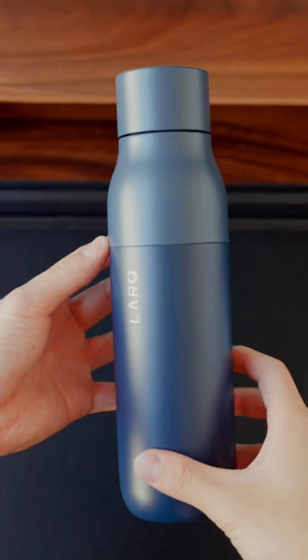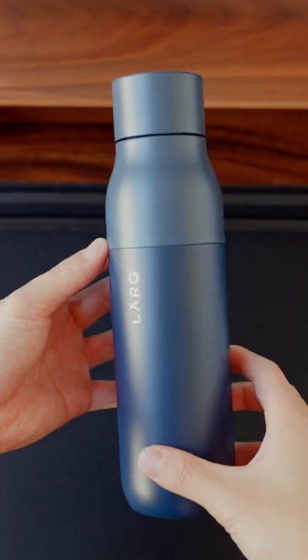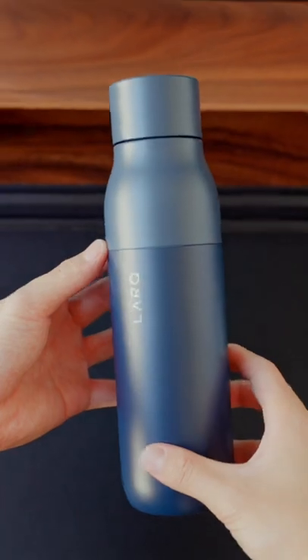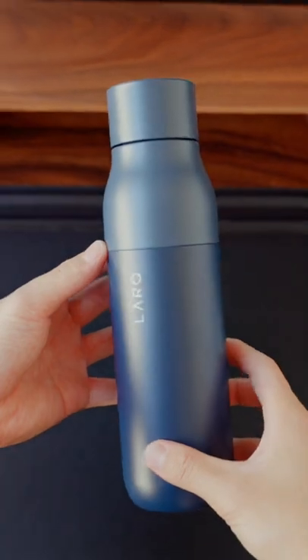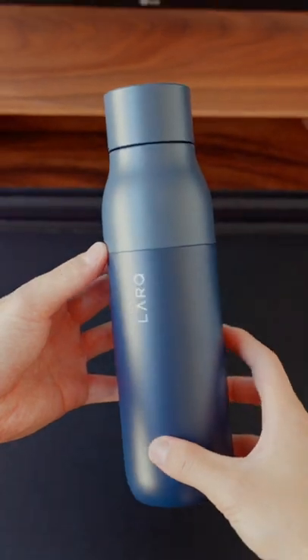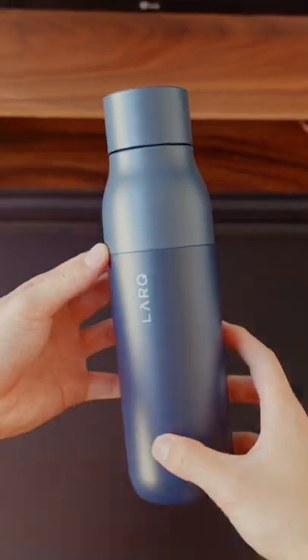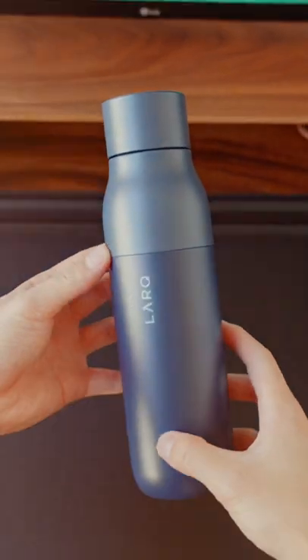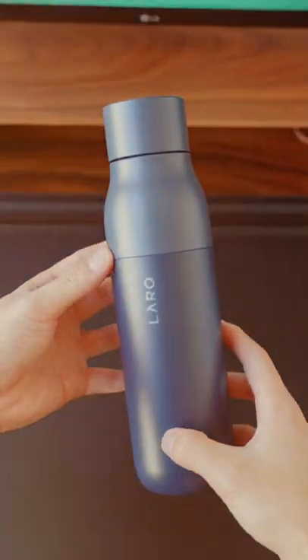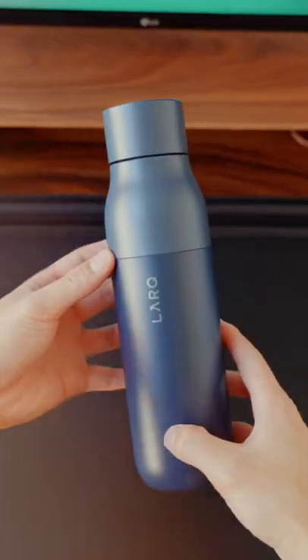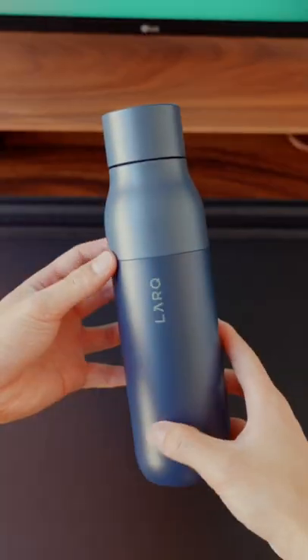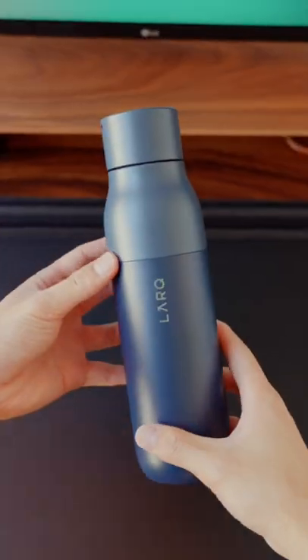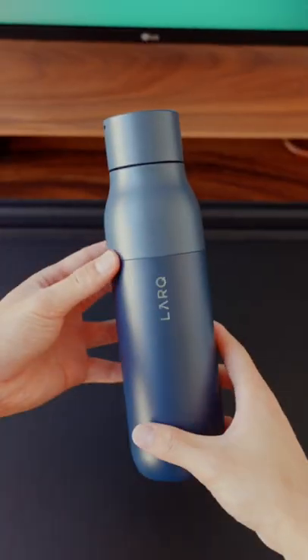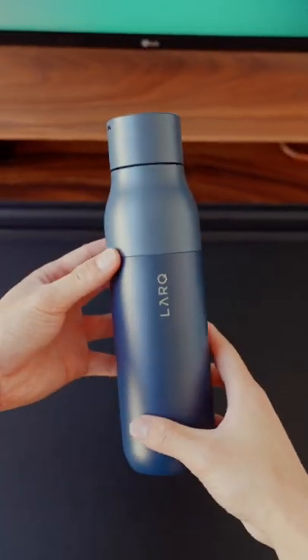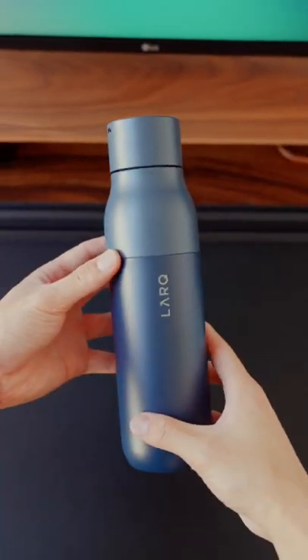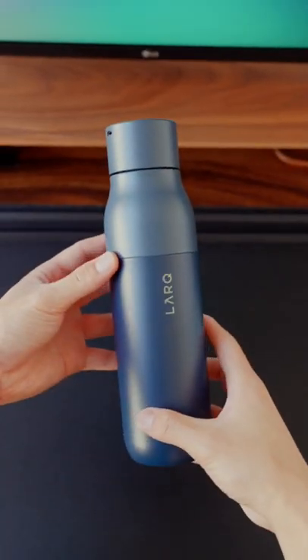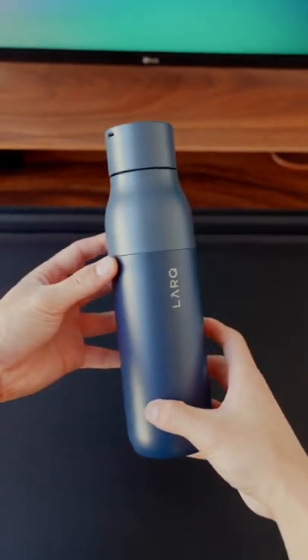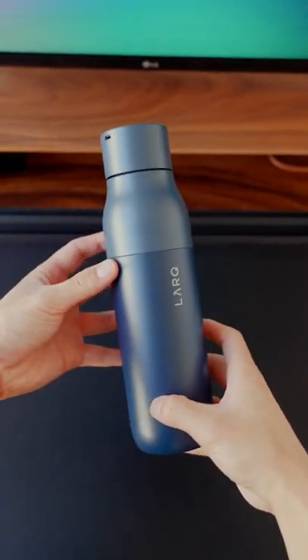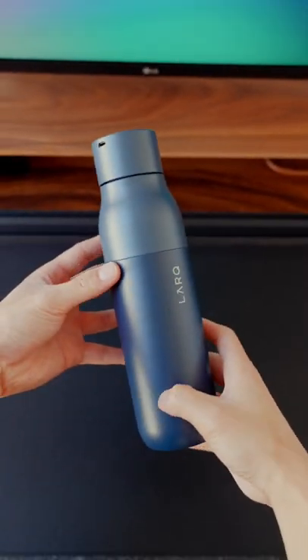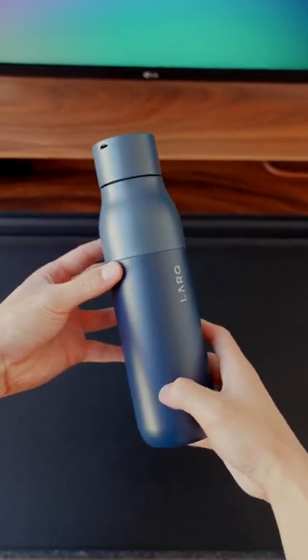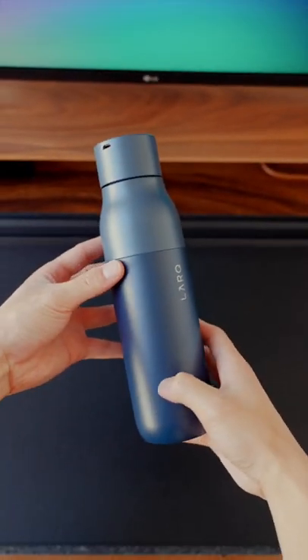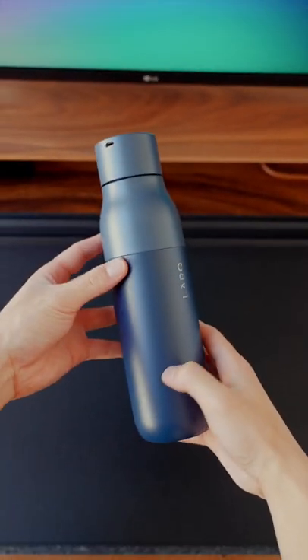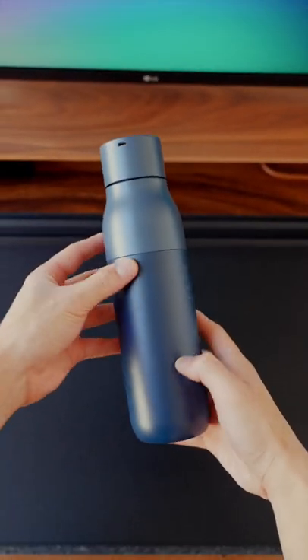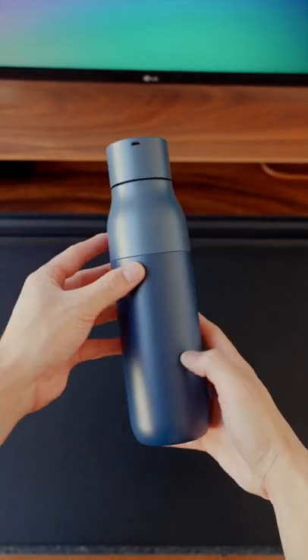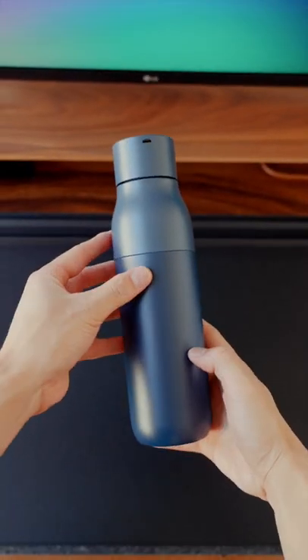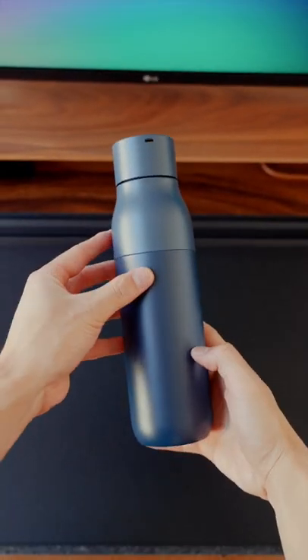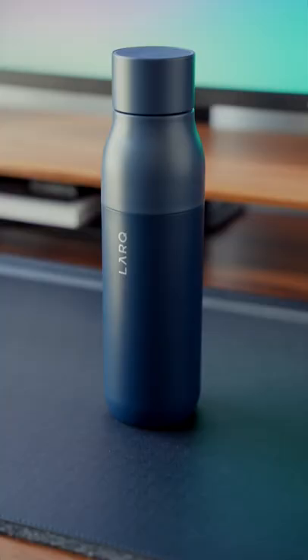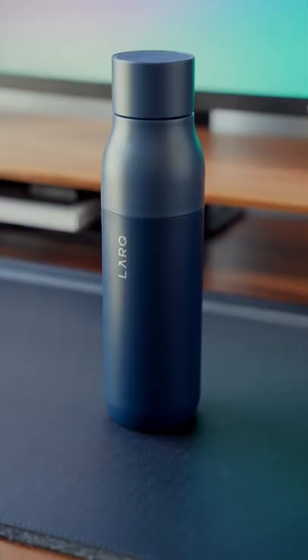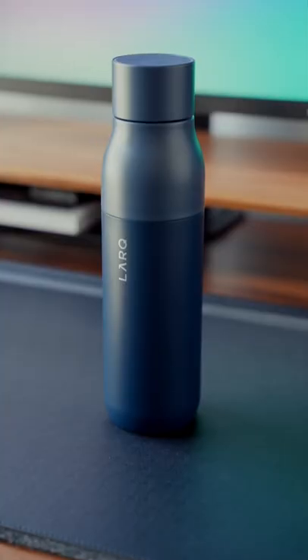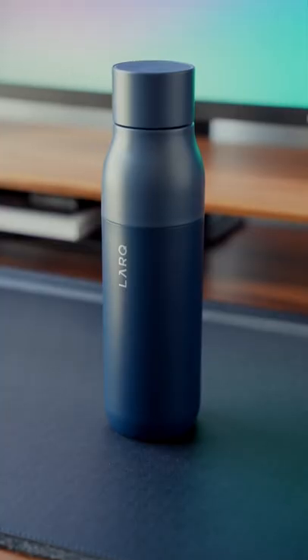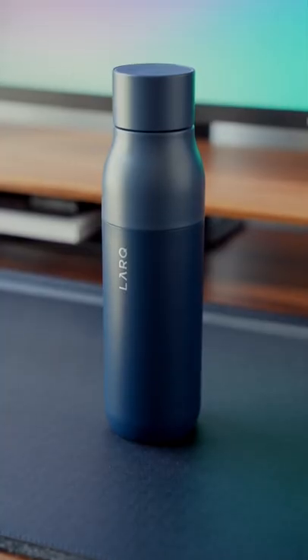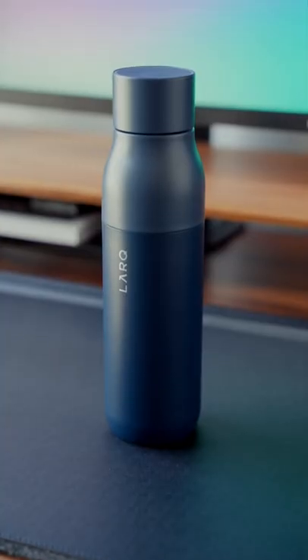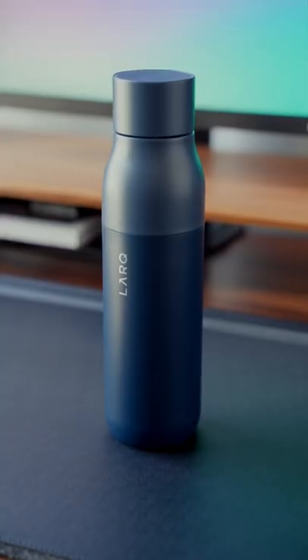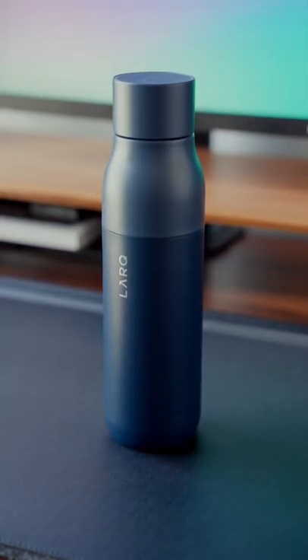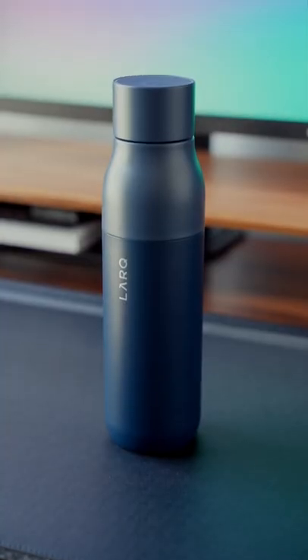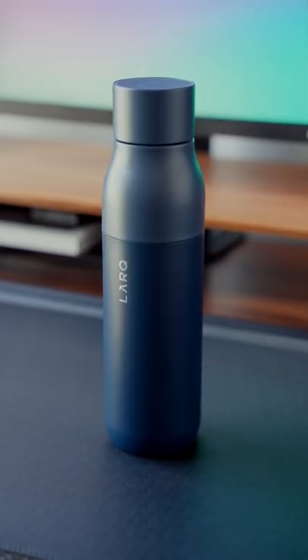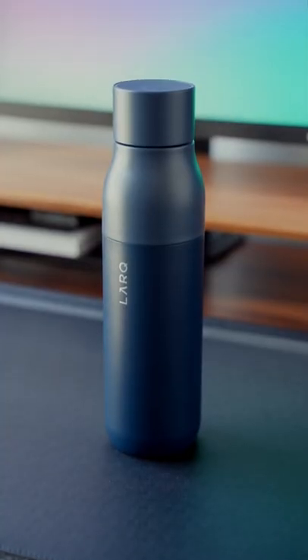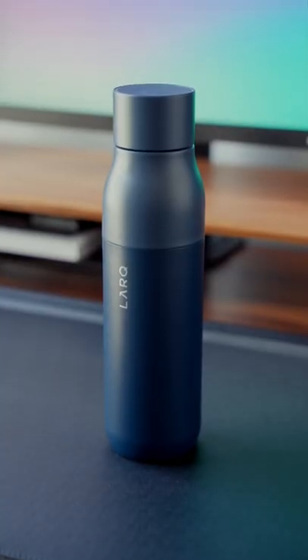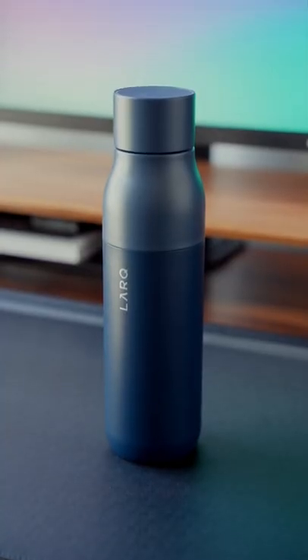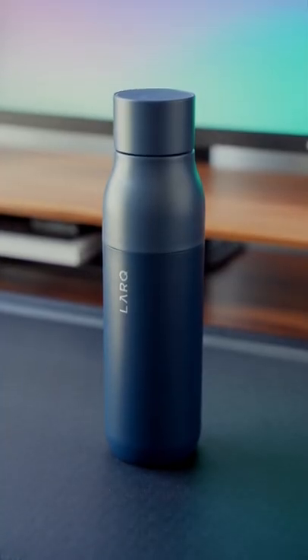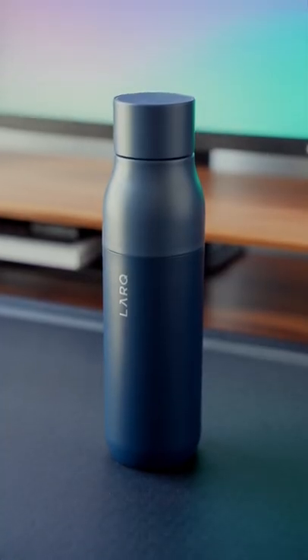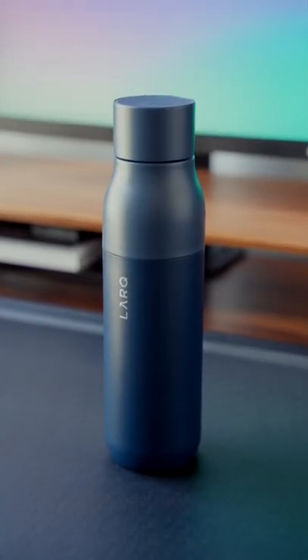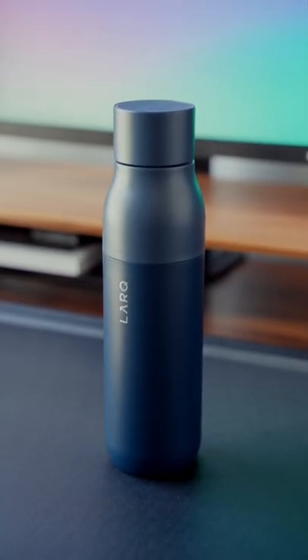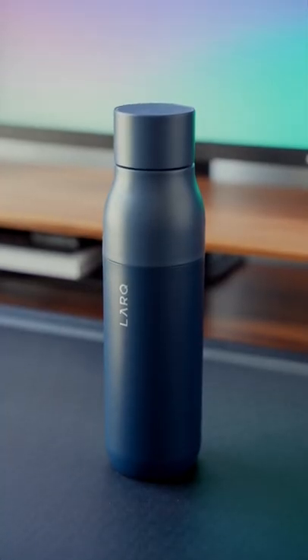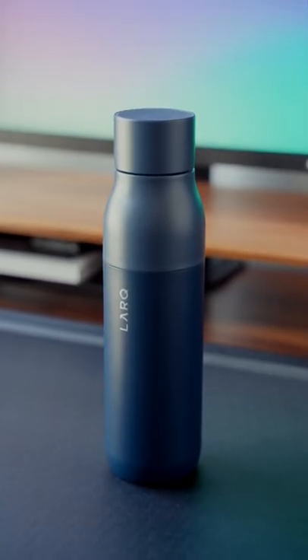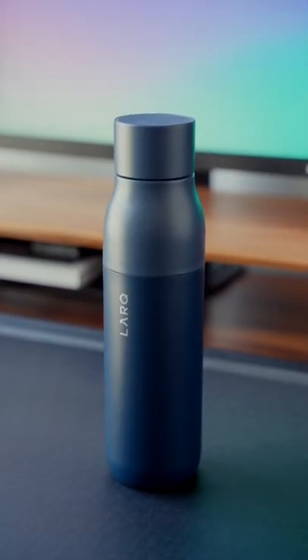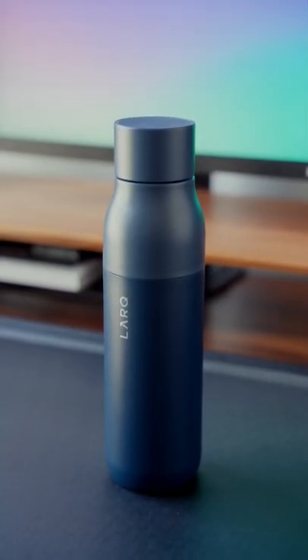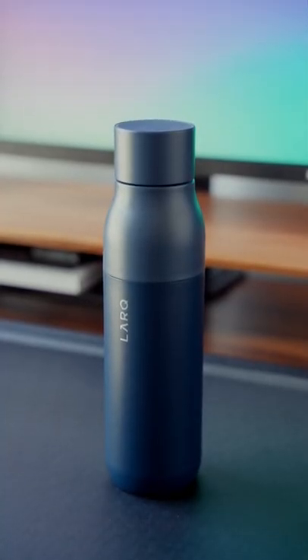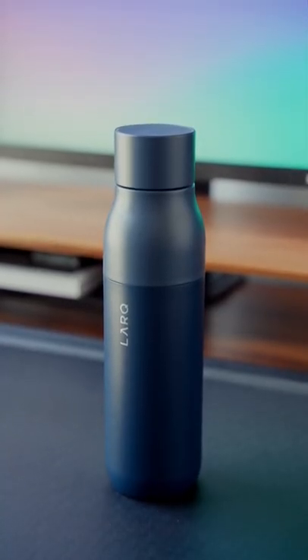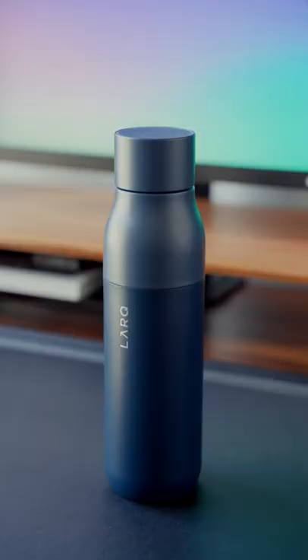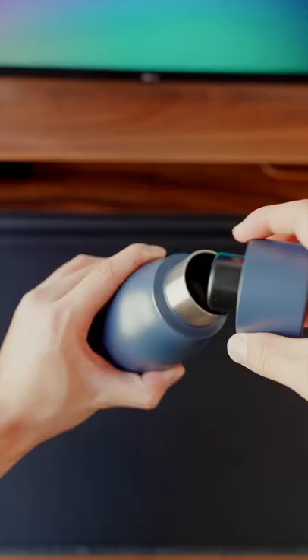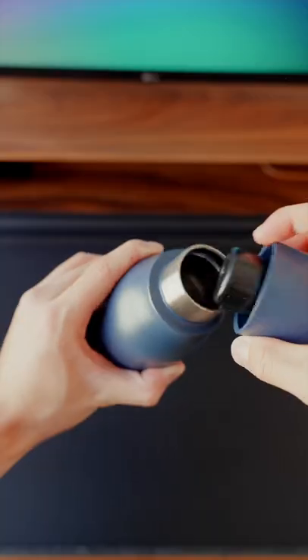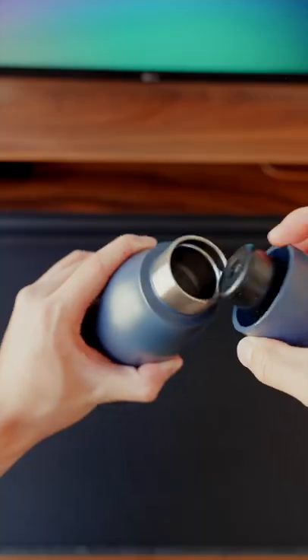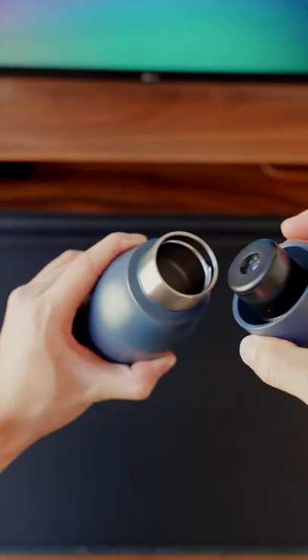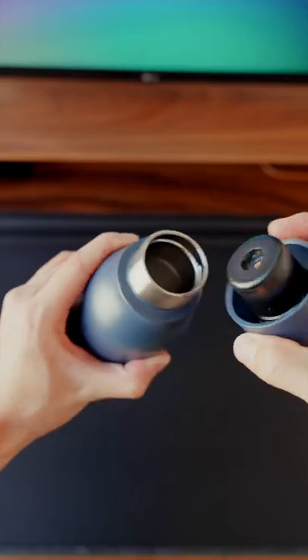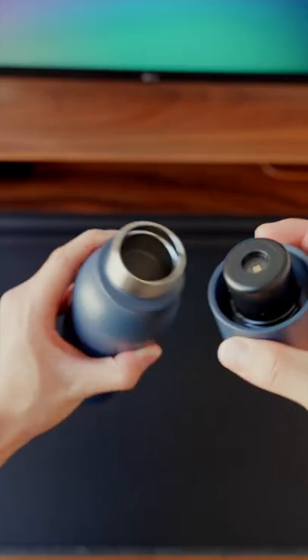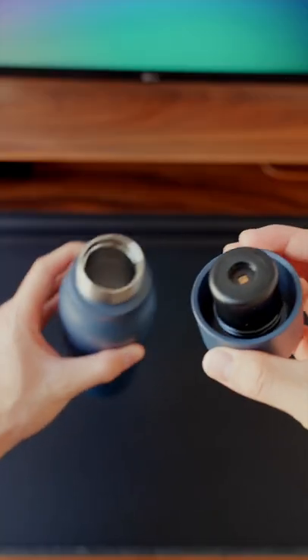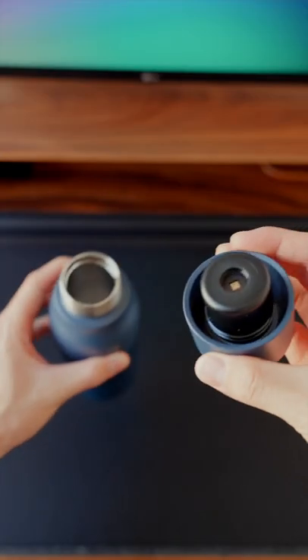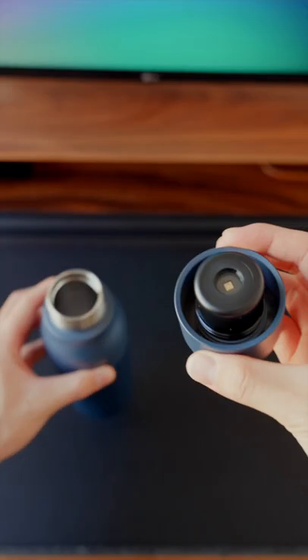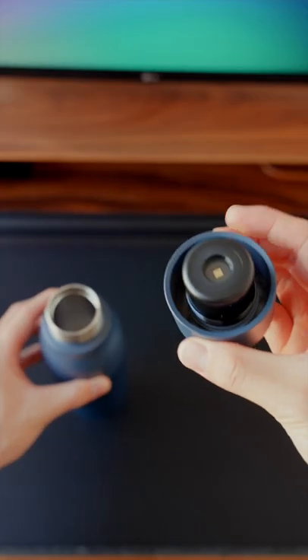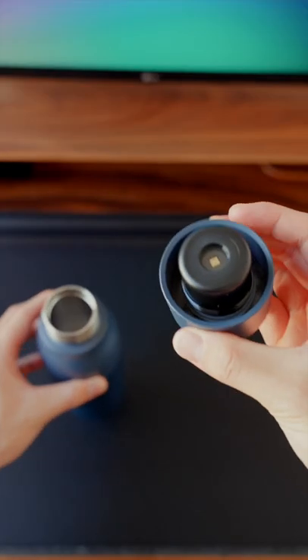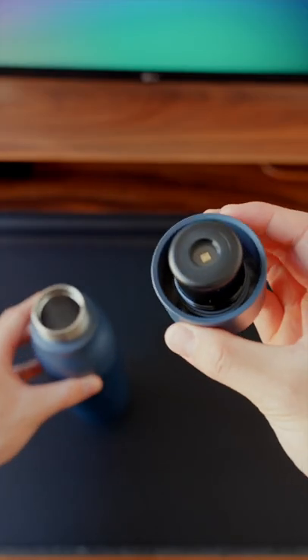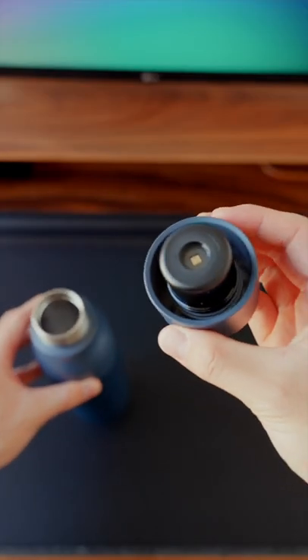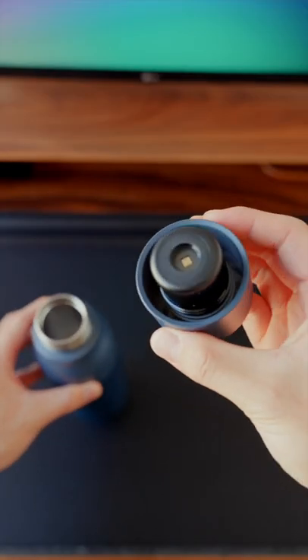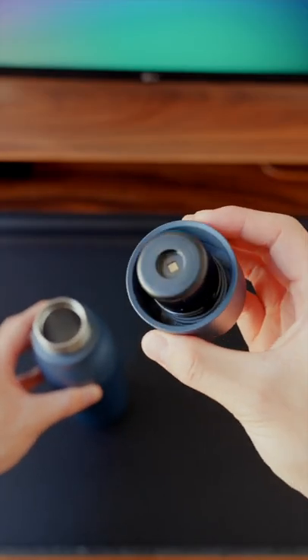This is the world's first self-cleaning water bottle. The PureViz water bottle from Lark is a self-cleaning bottle that also purifies your water.